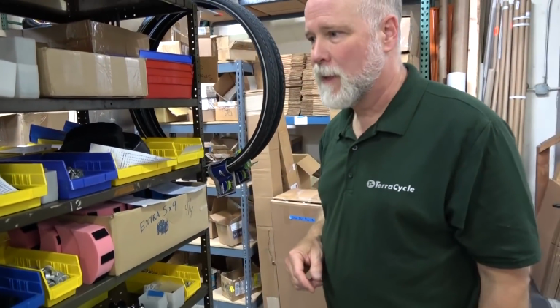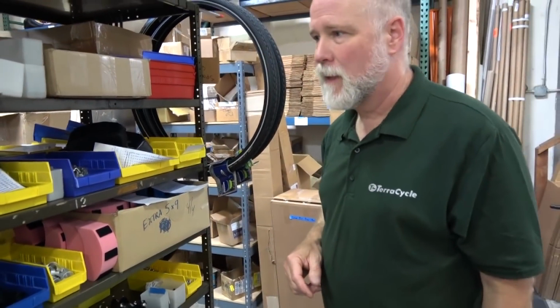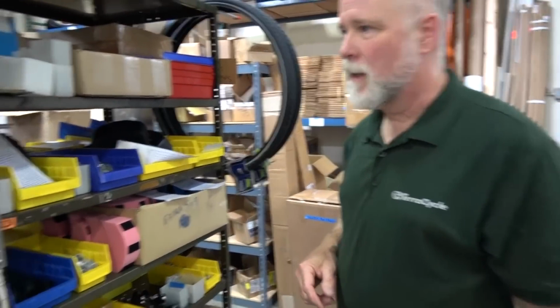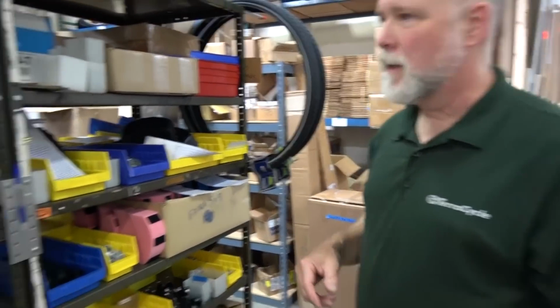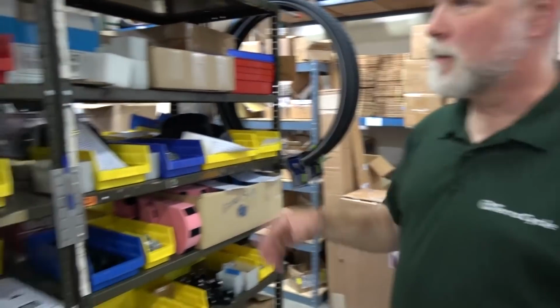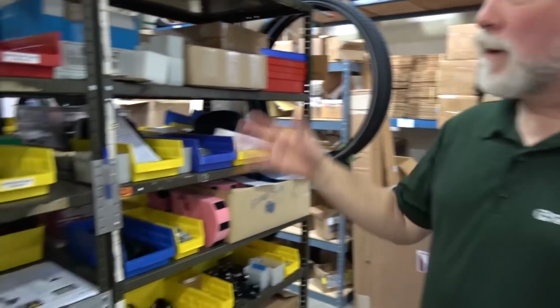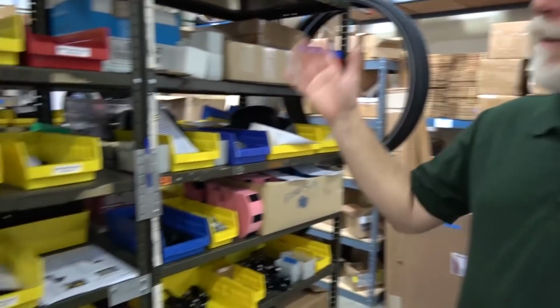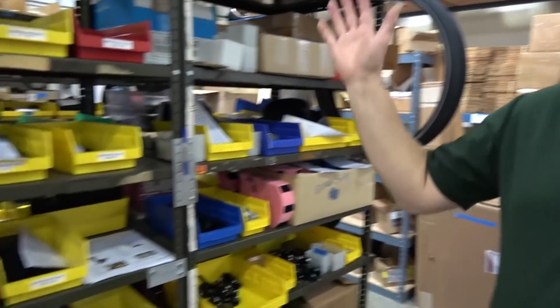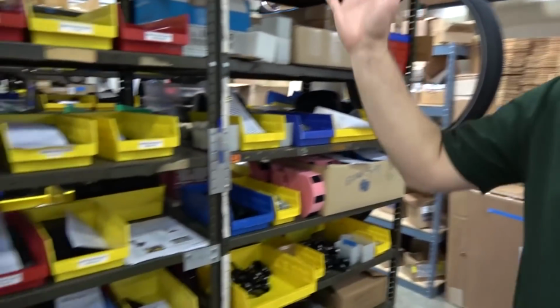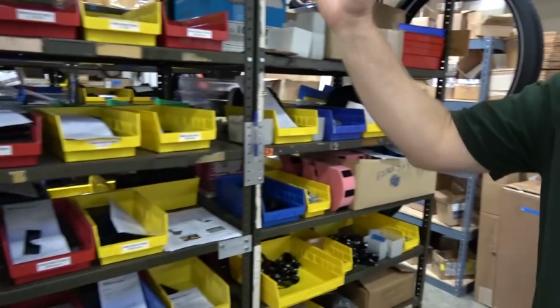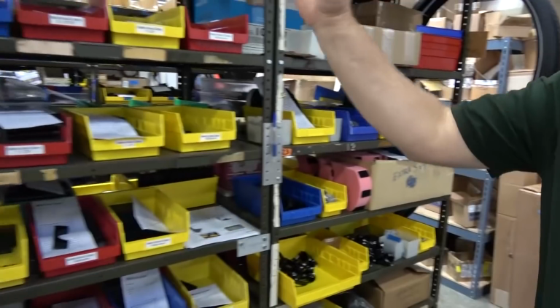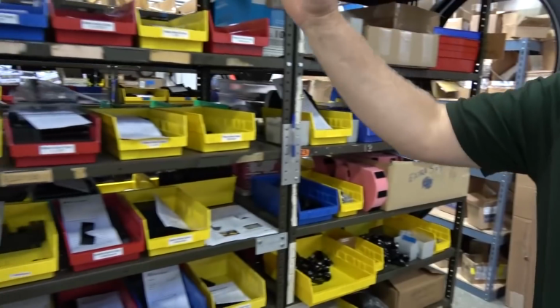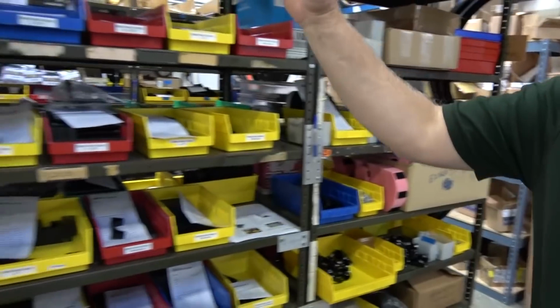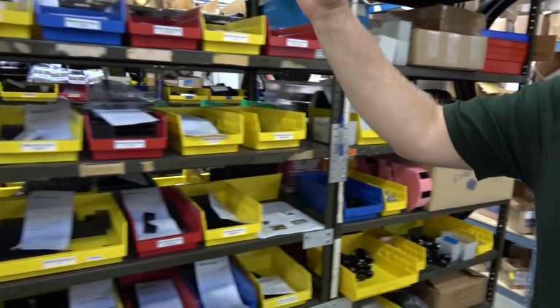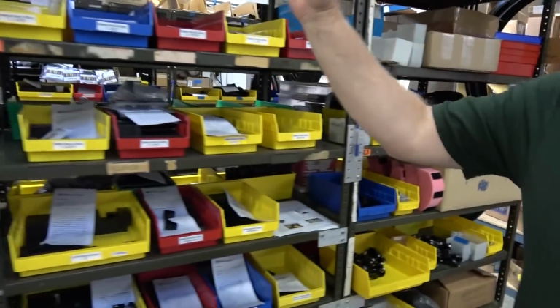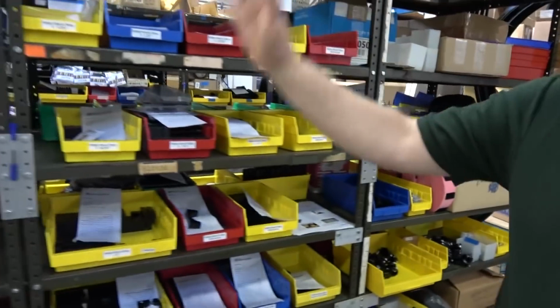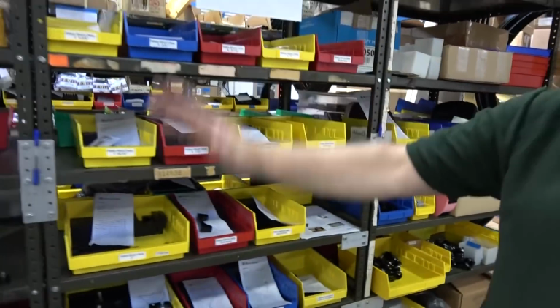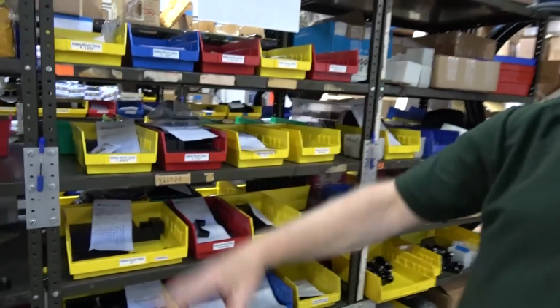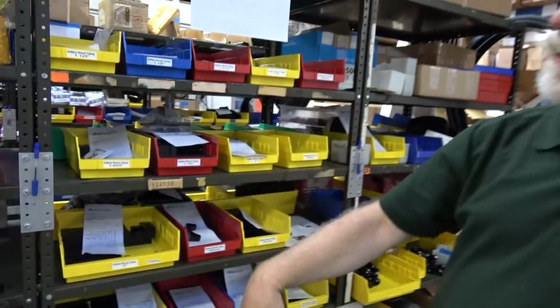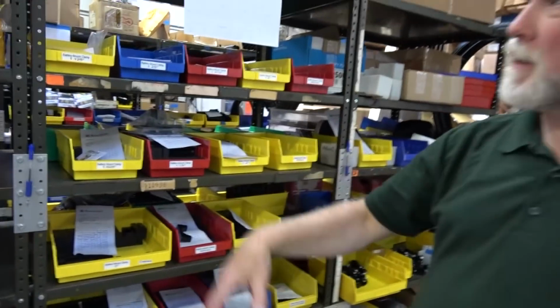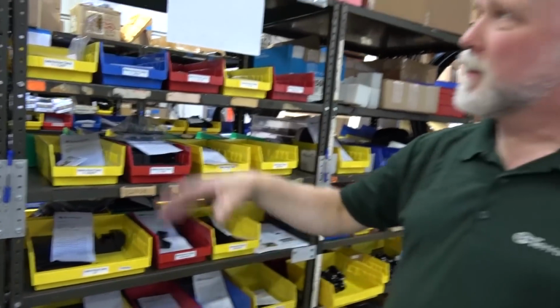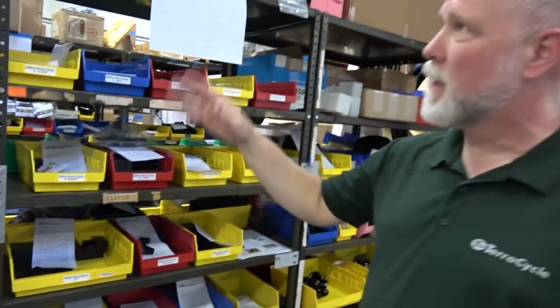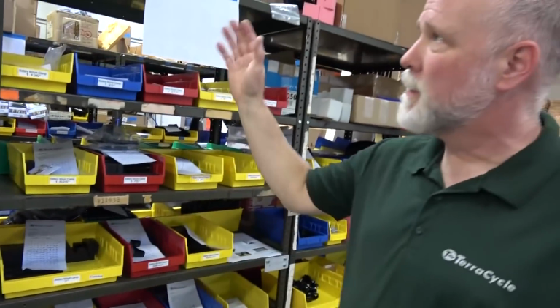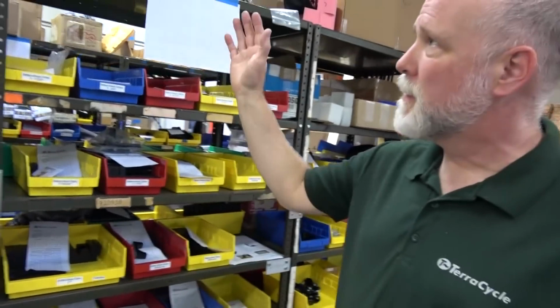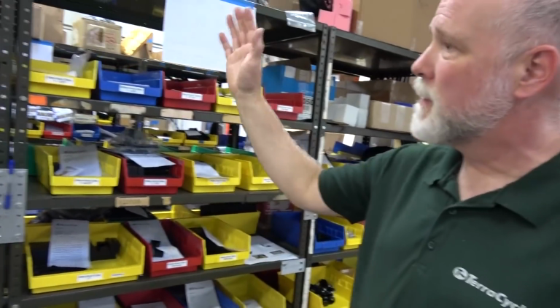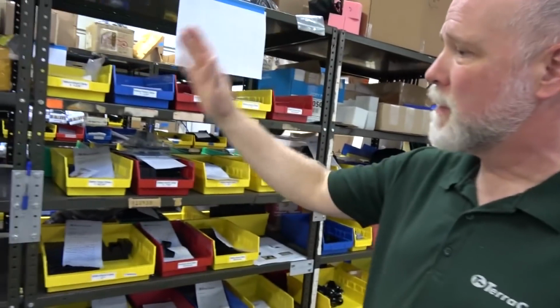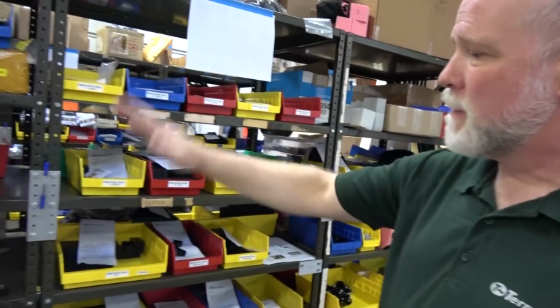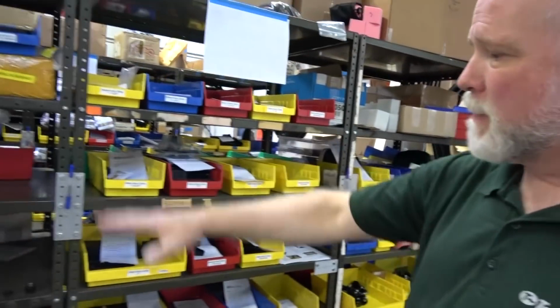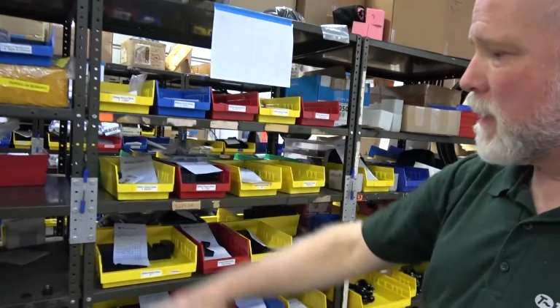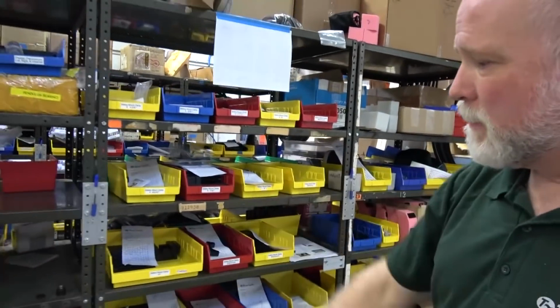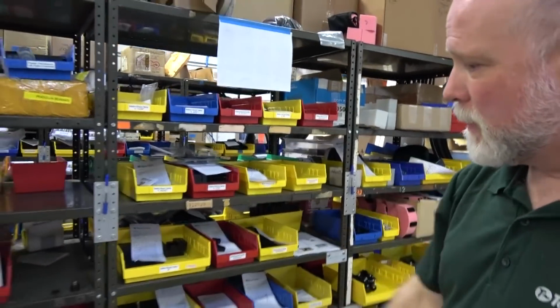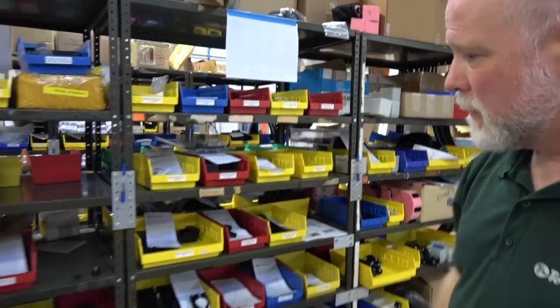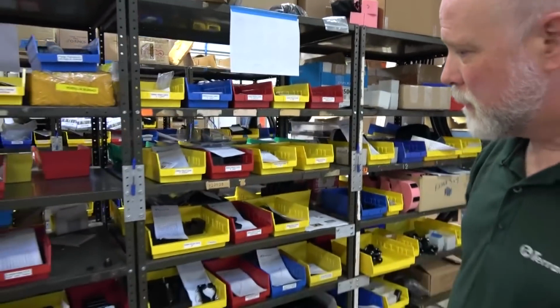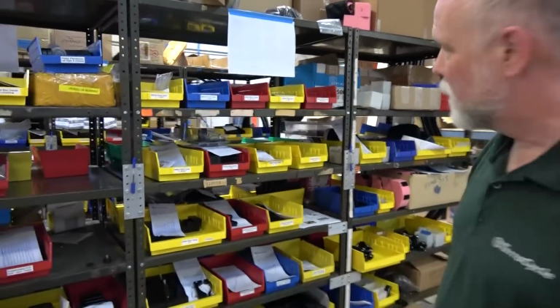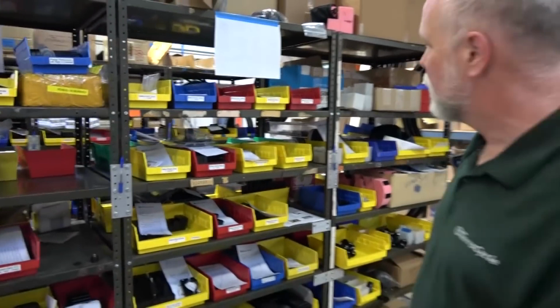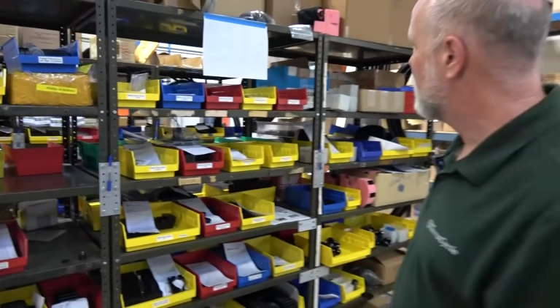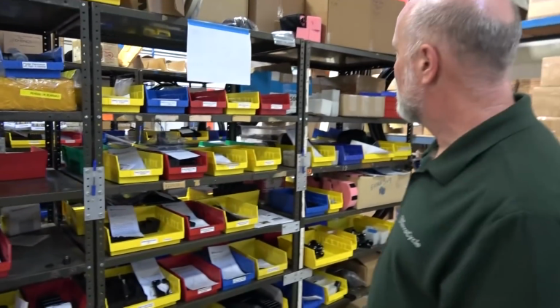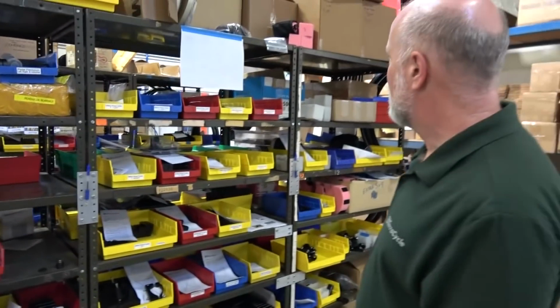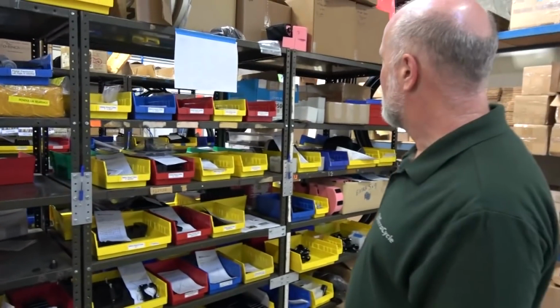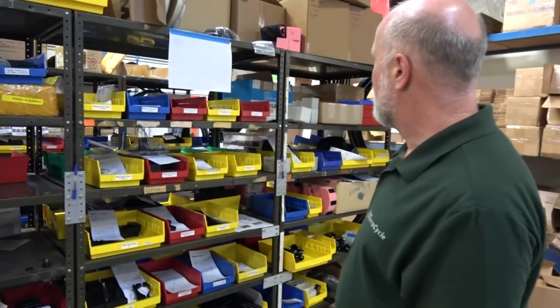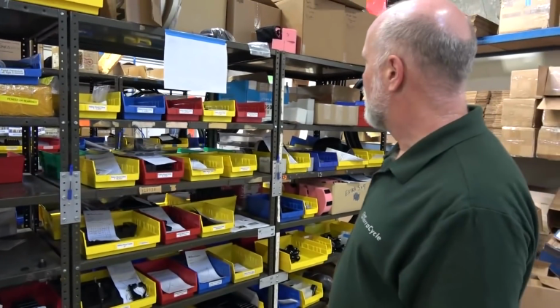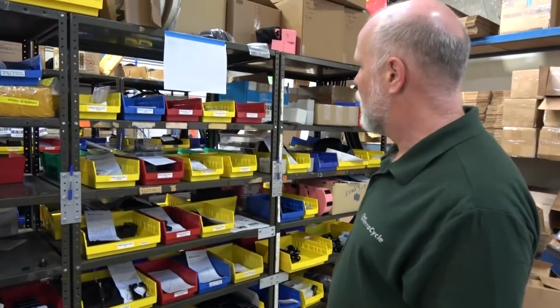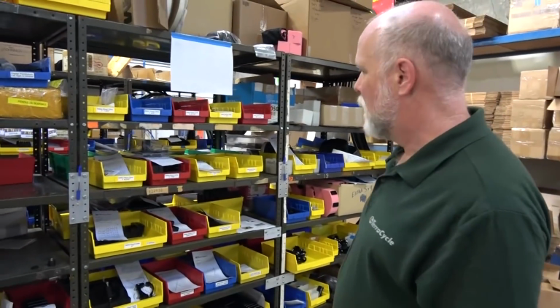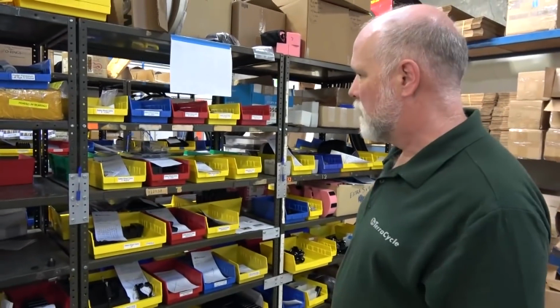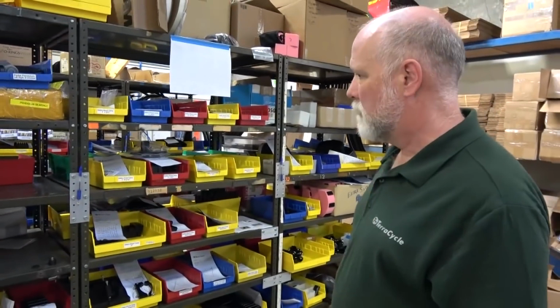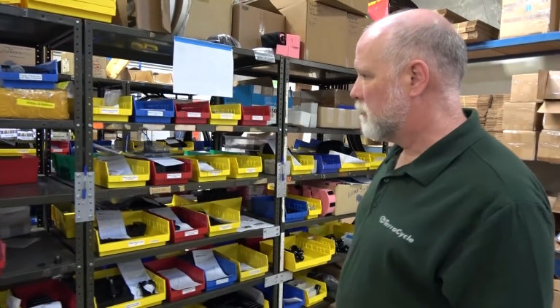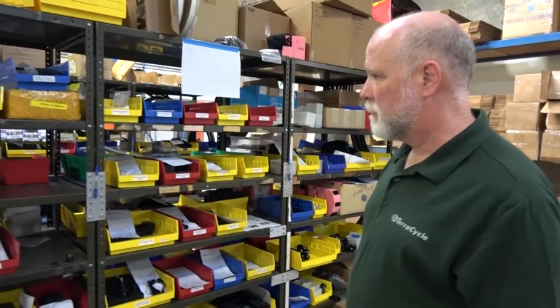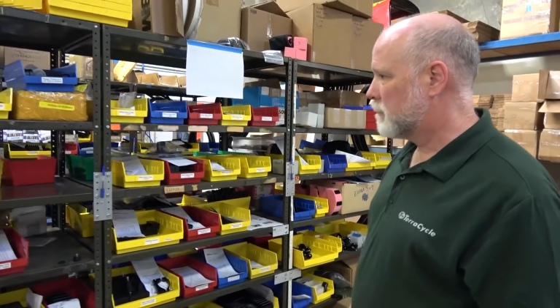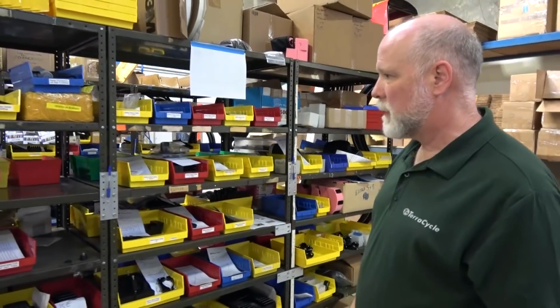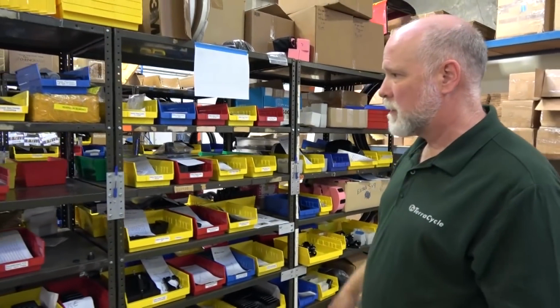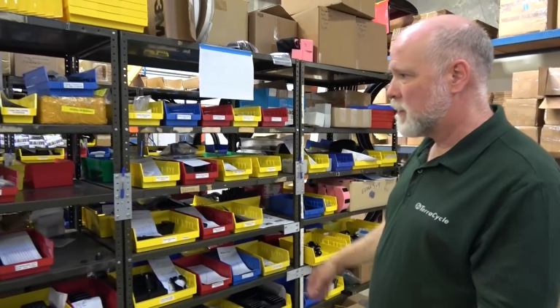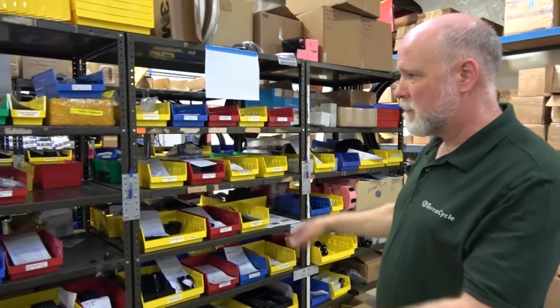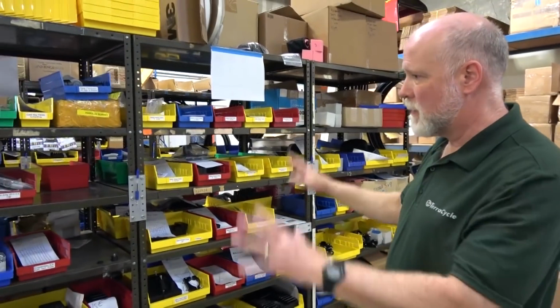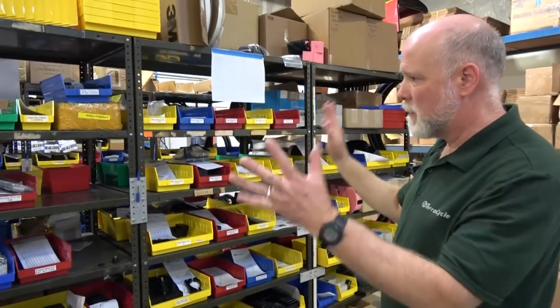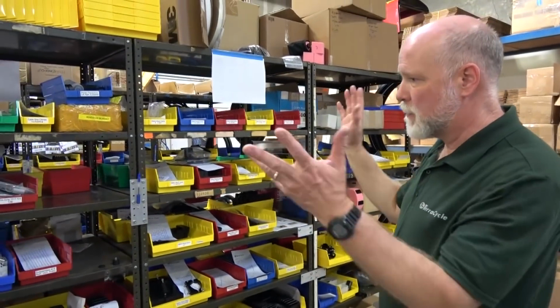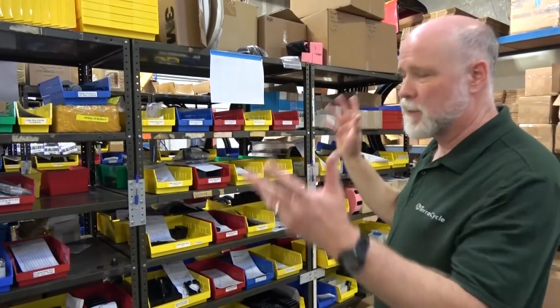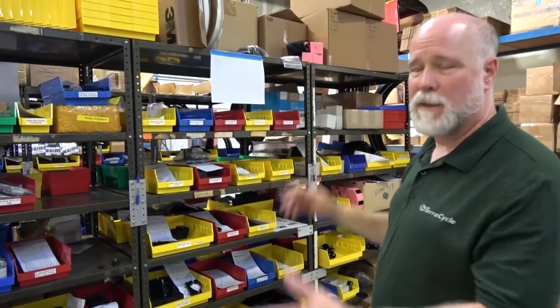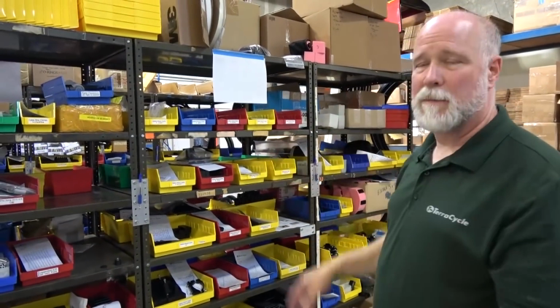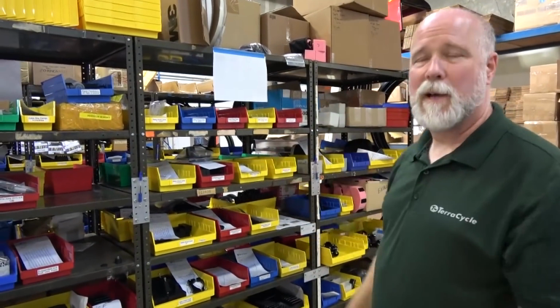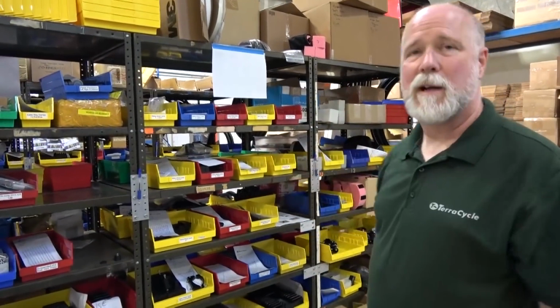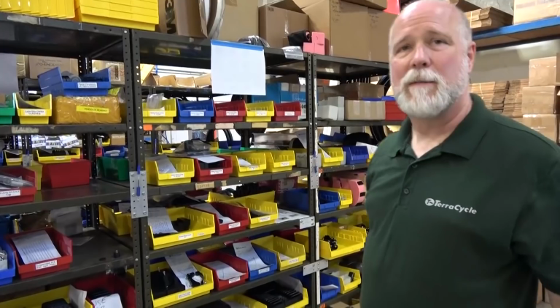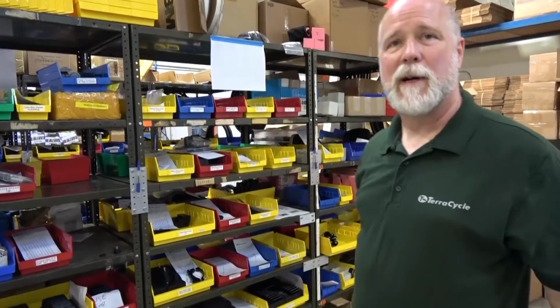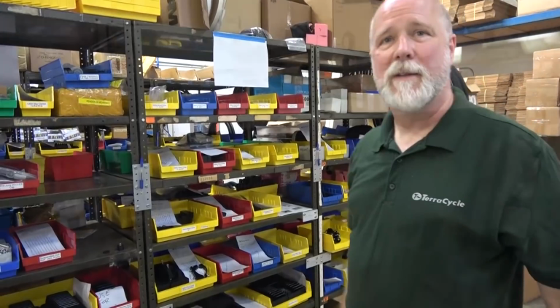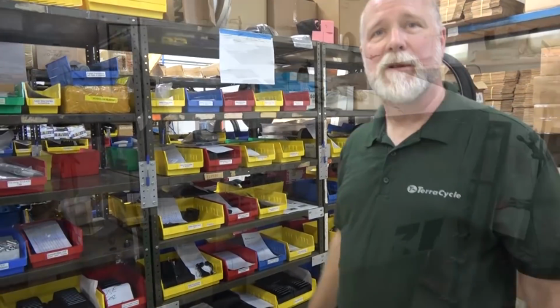These are all battery mount things here. We do tons and tons of battery mounts — lots of different options on battery mounts.